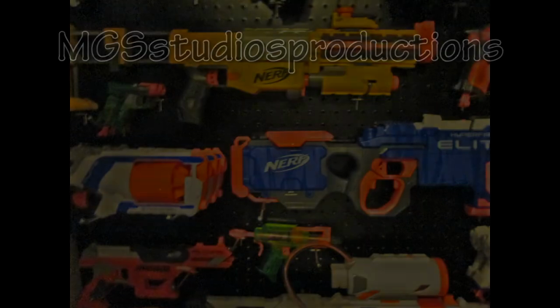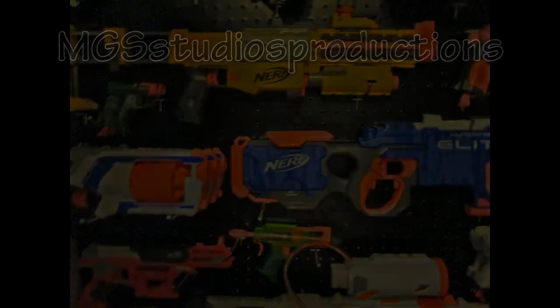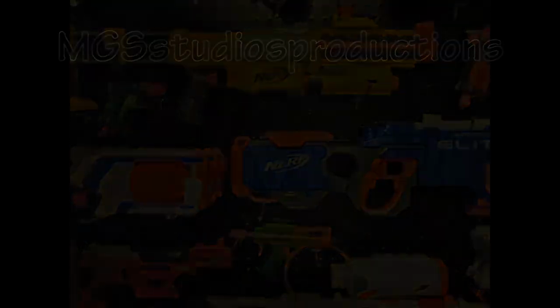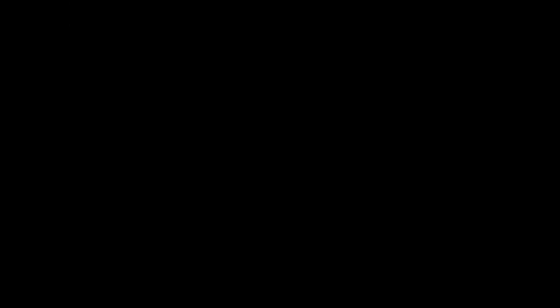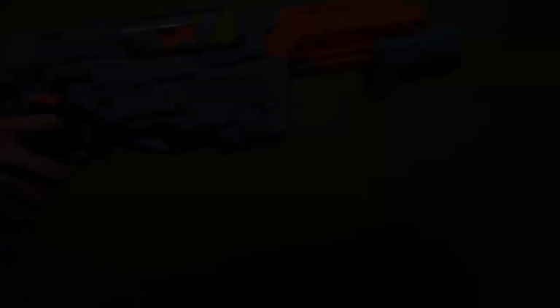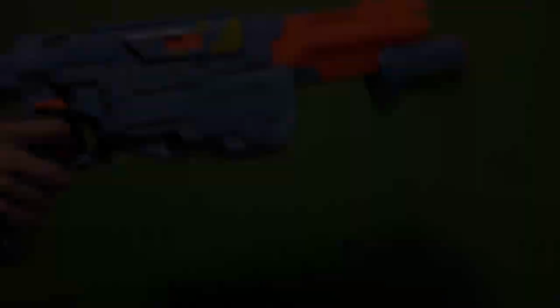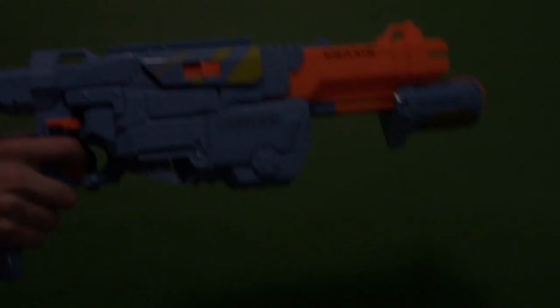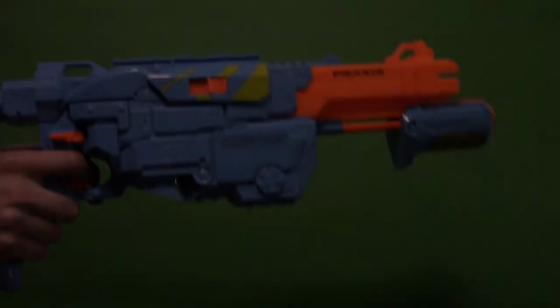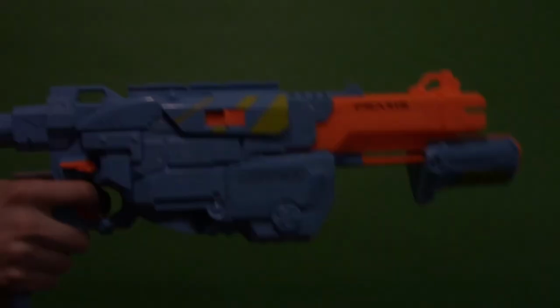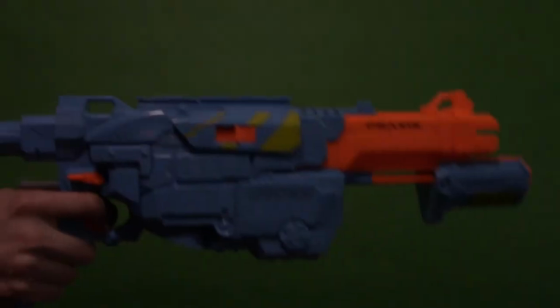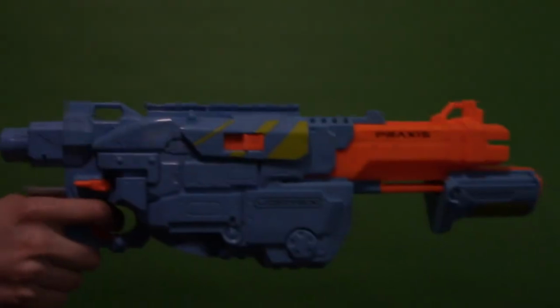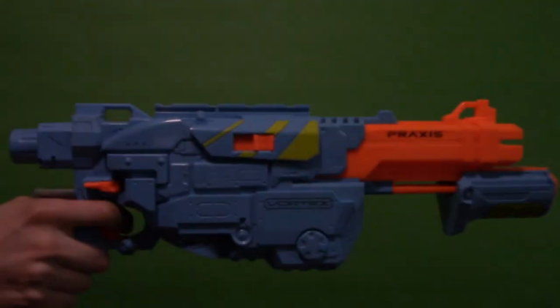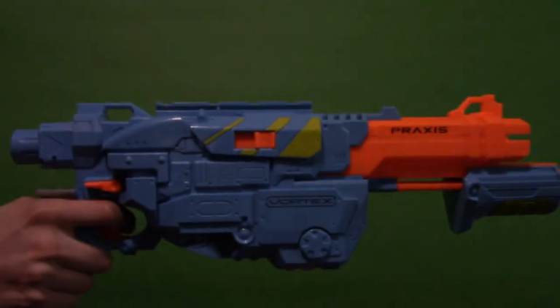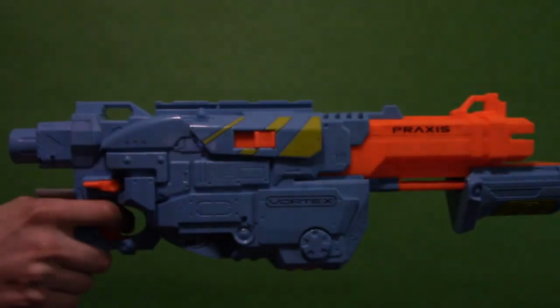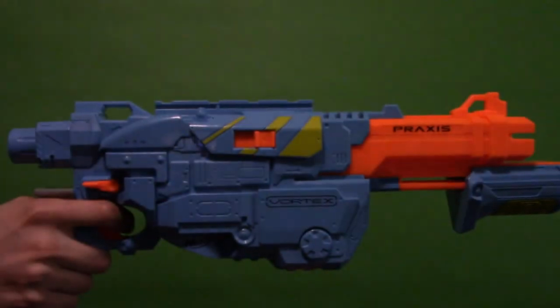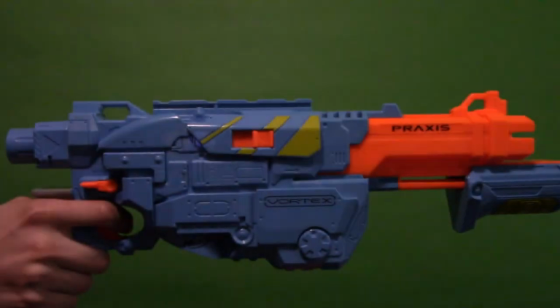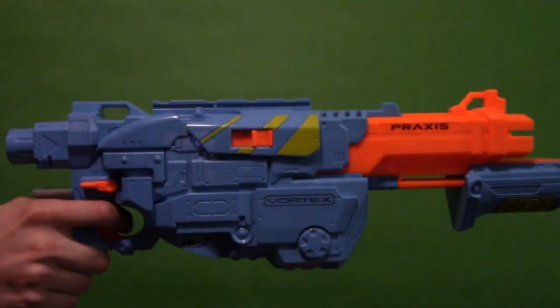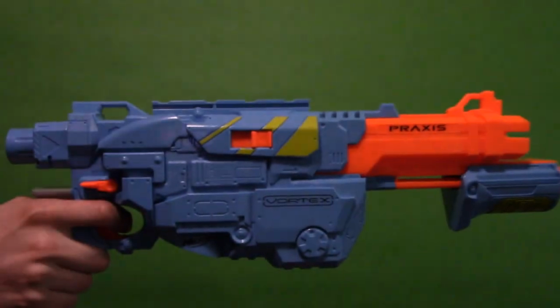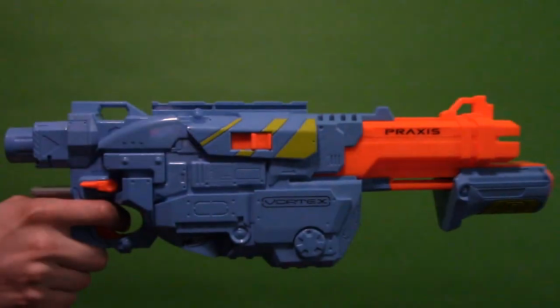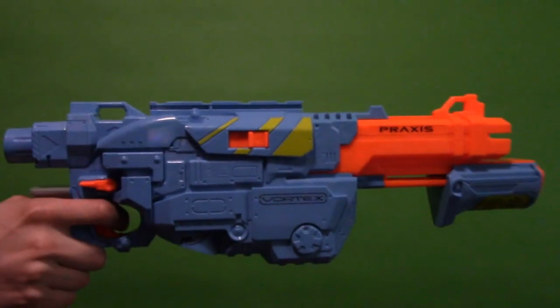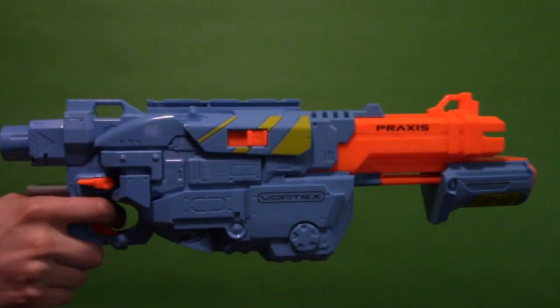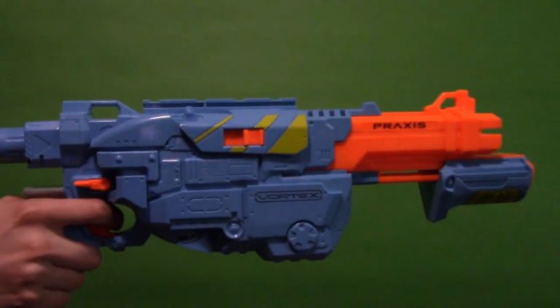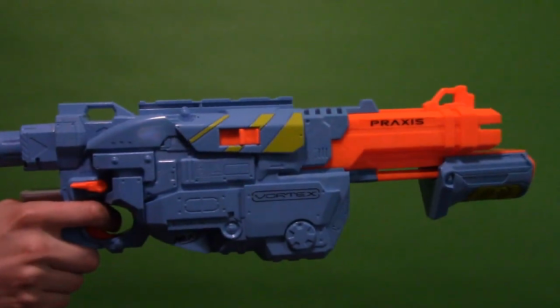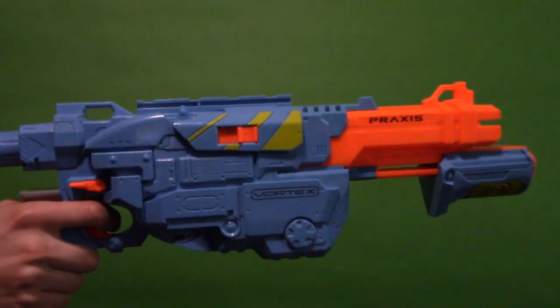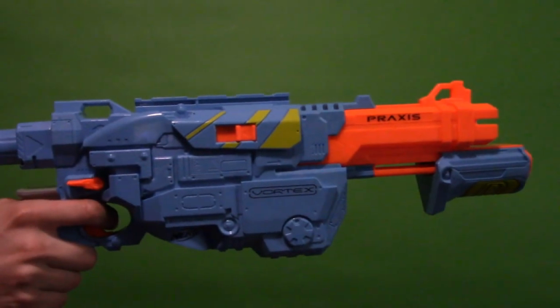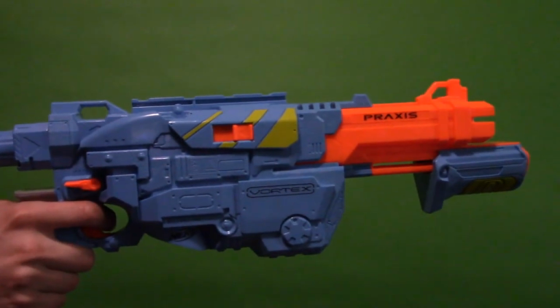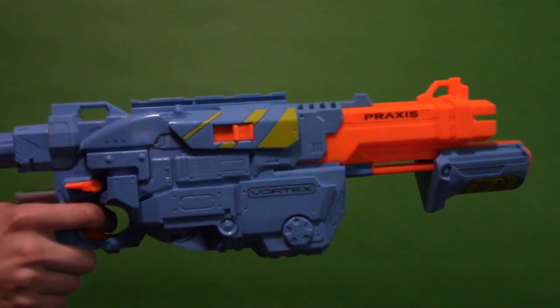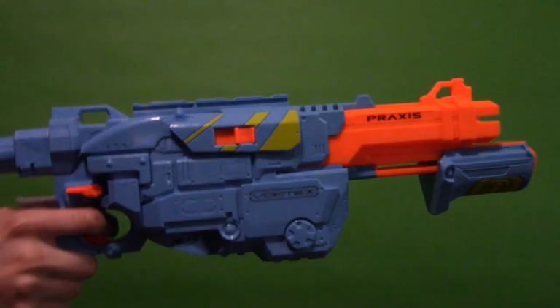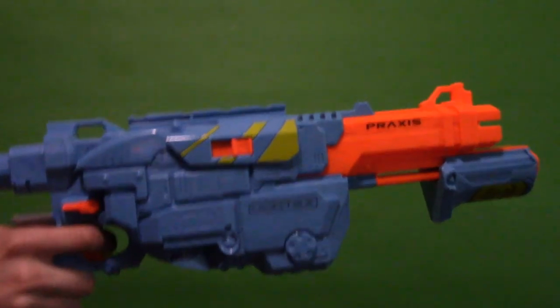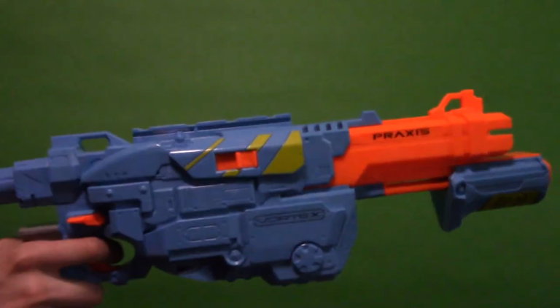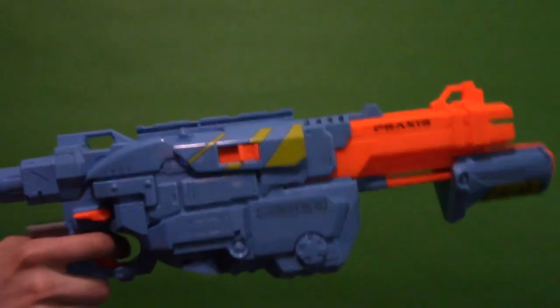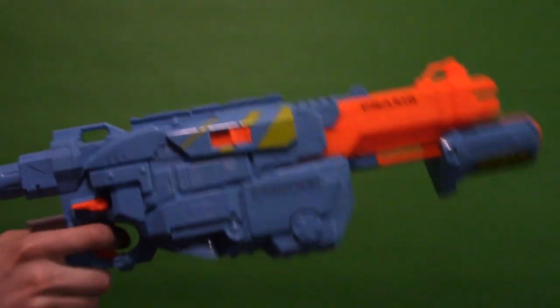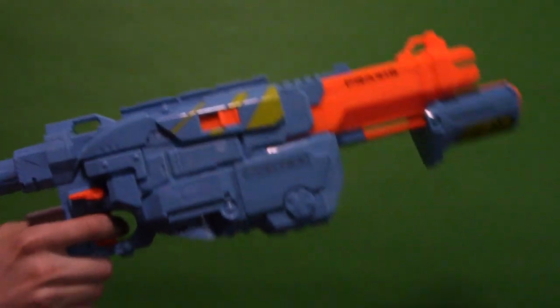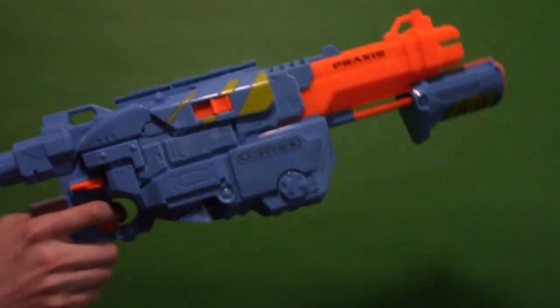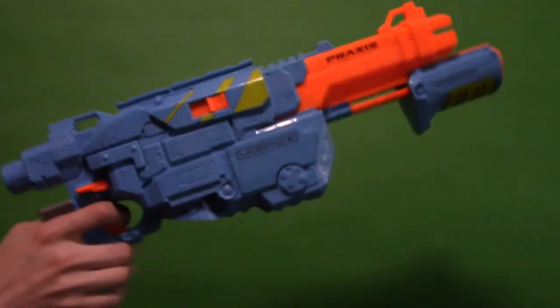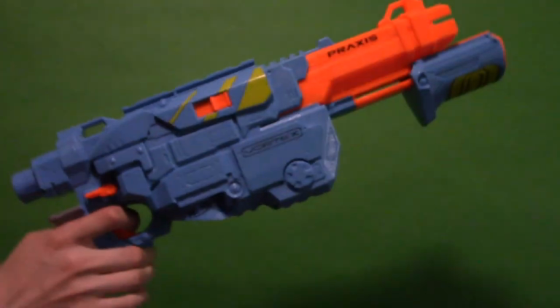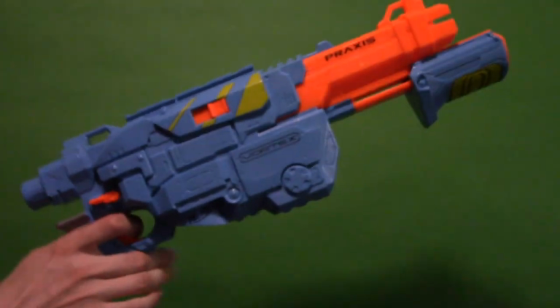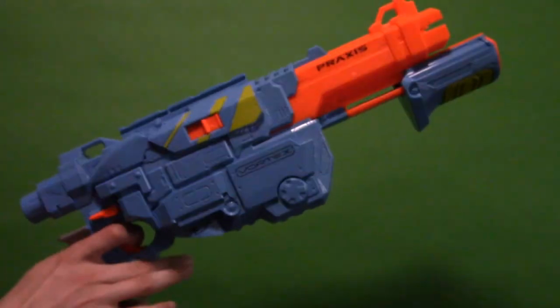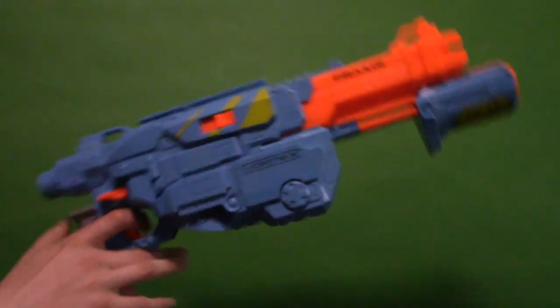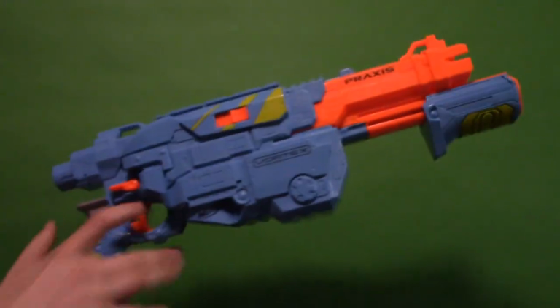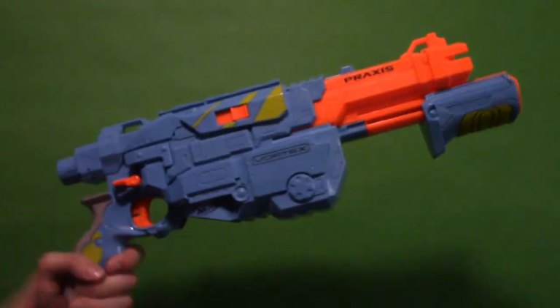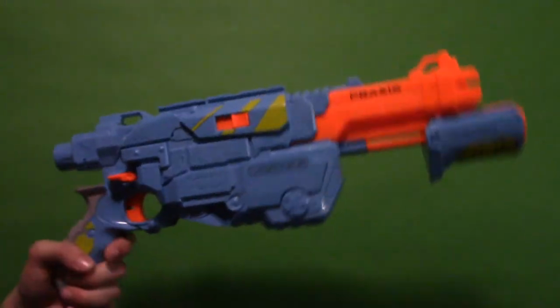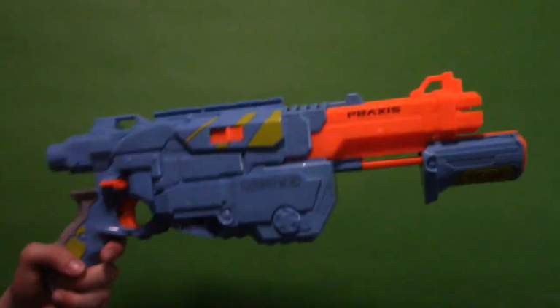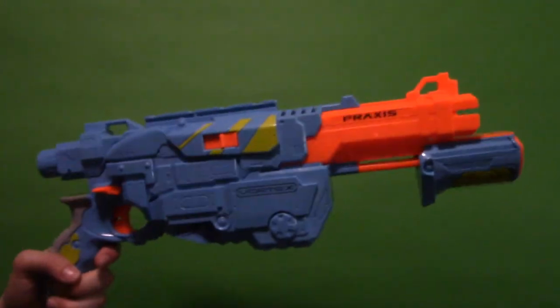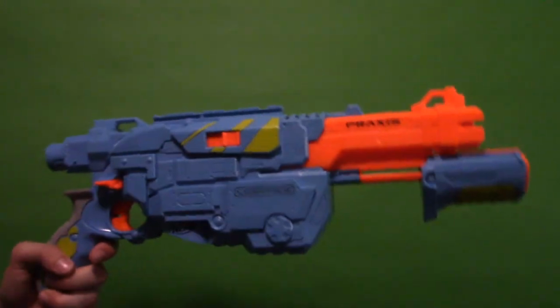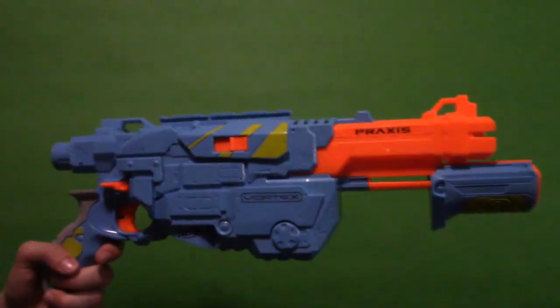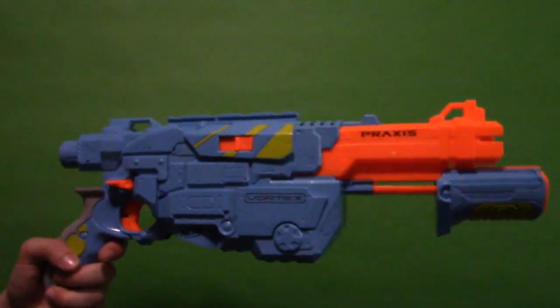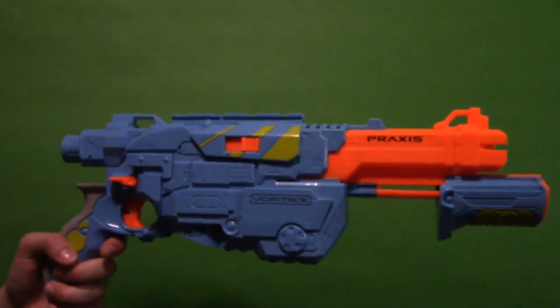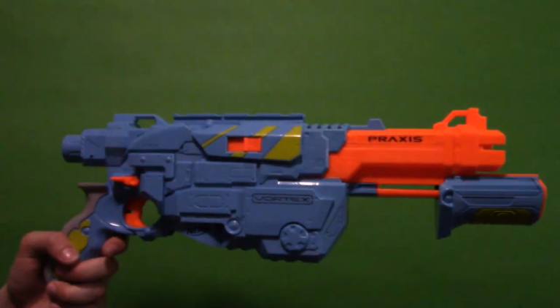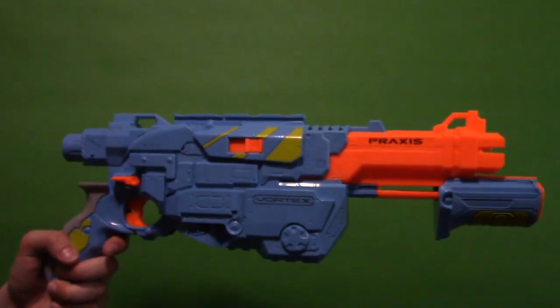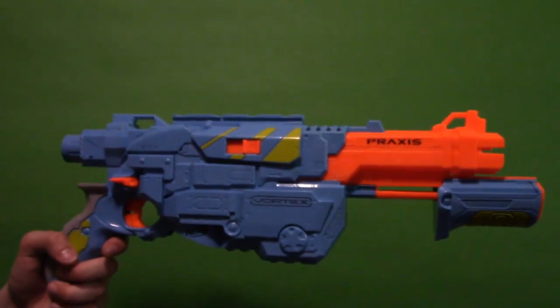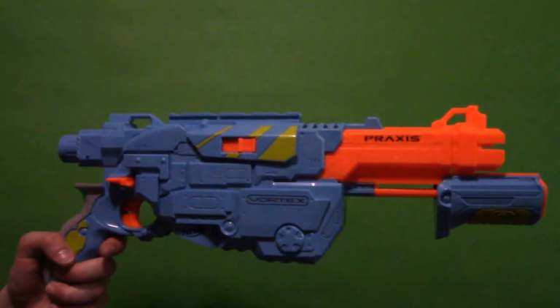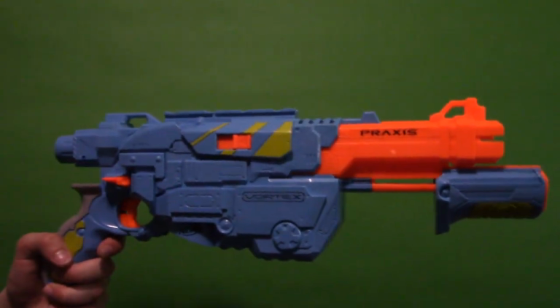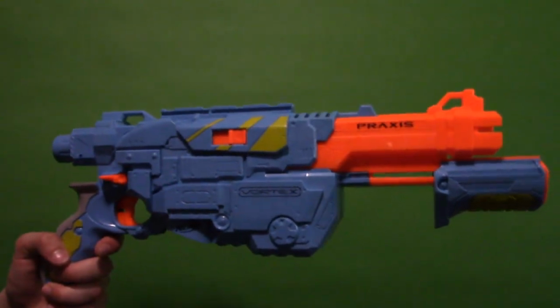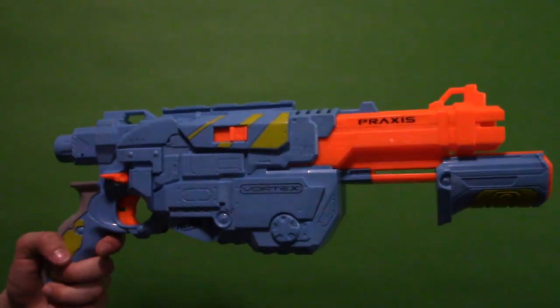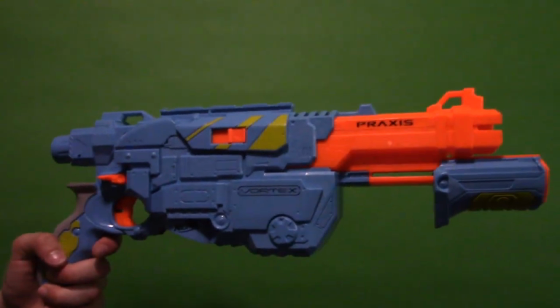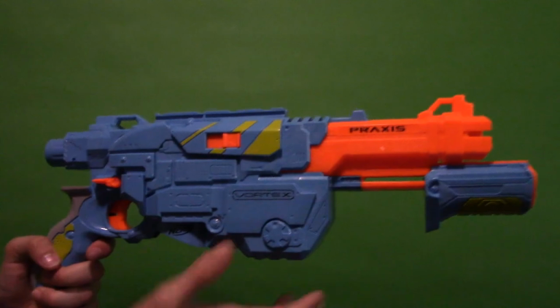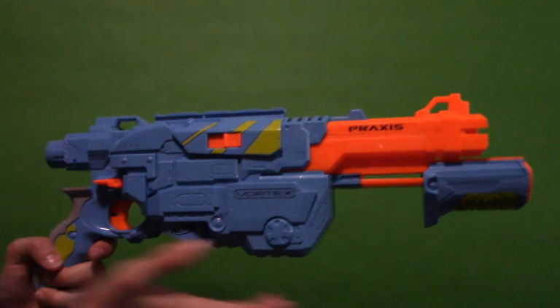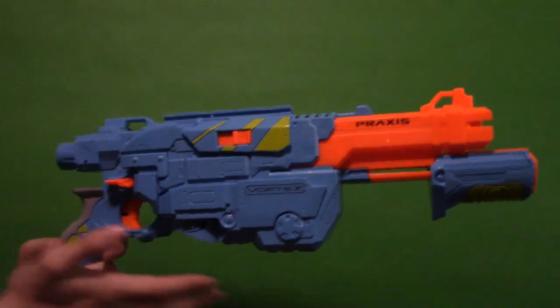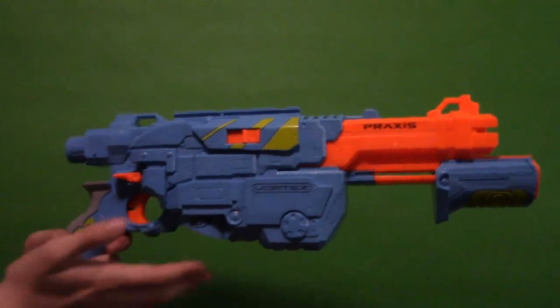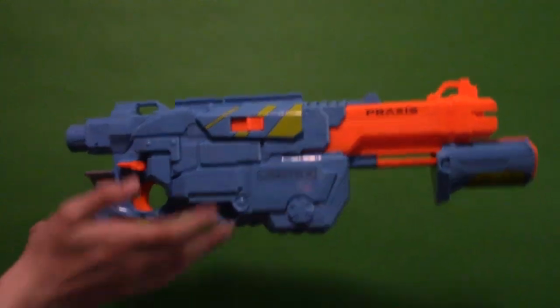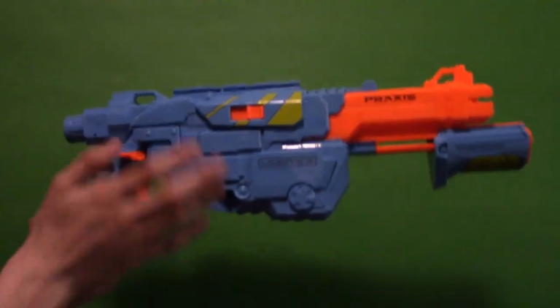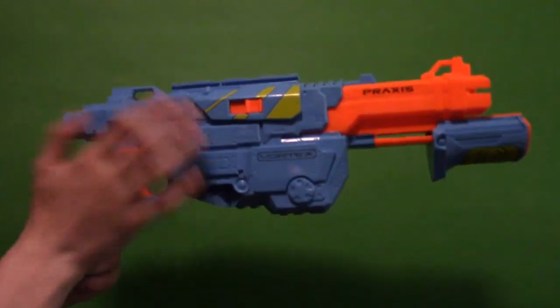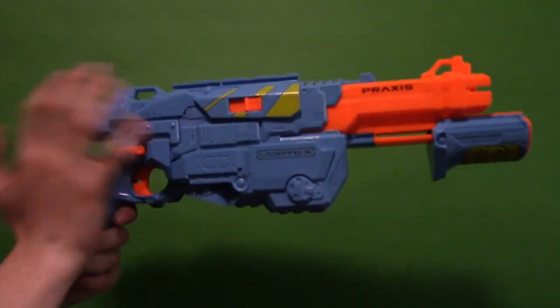Hey guys, MGS6735 here and today I'm going to be doing a review of the new Nerf Vortex VTX Praxis.